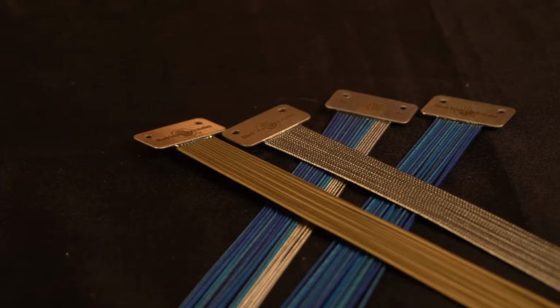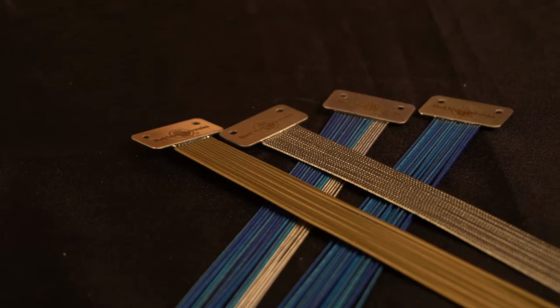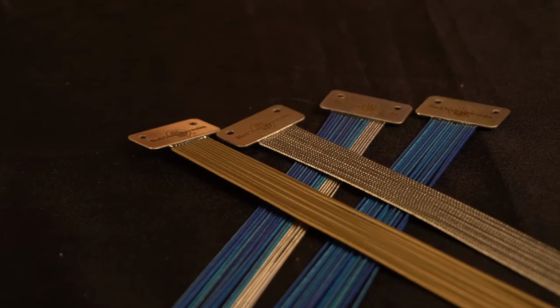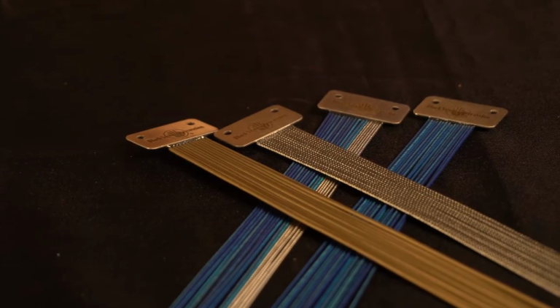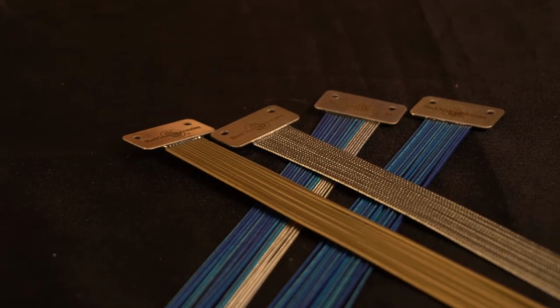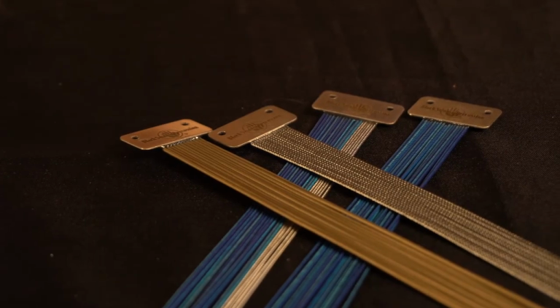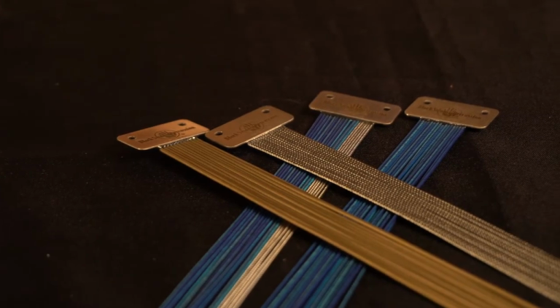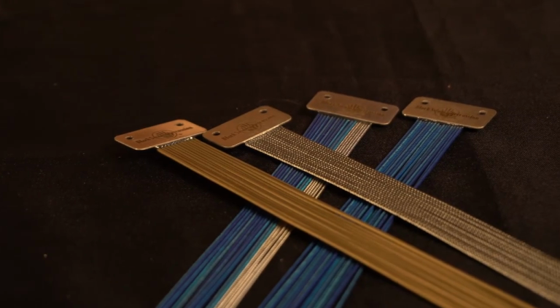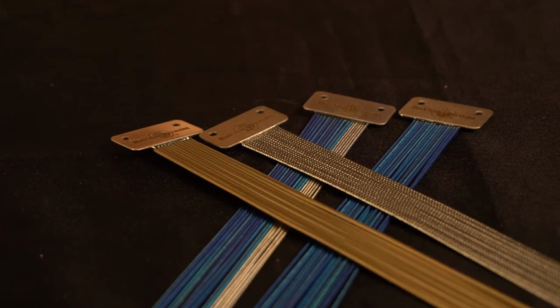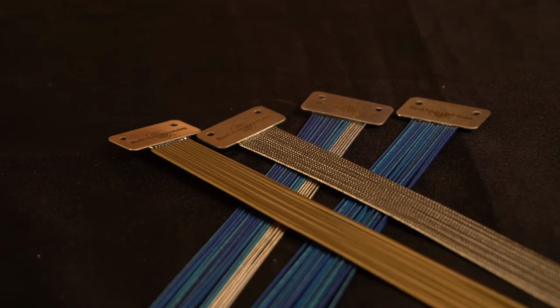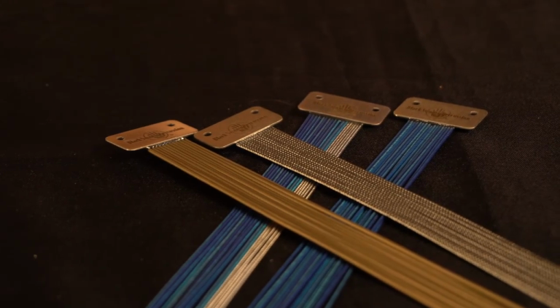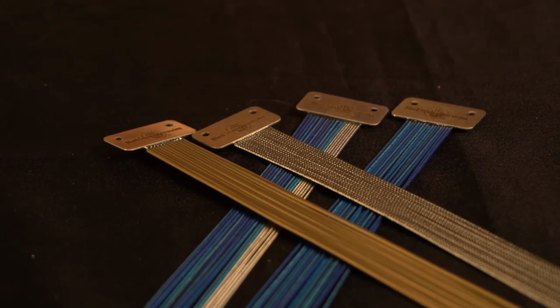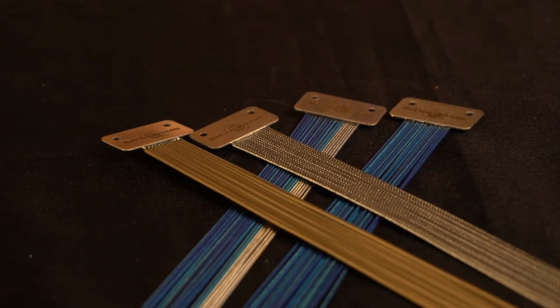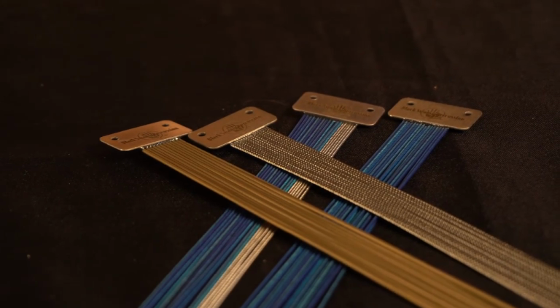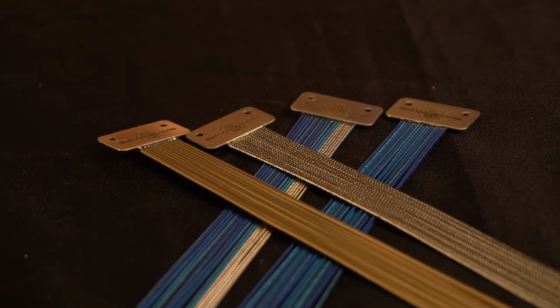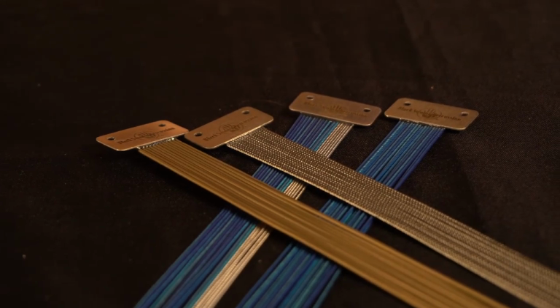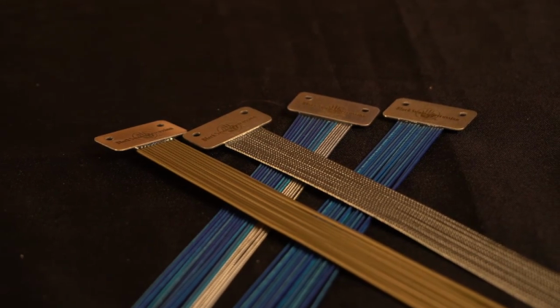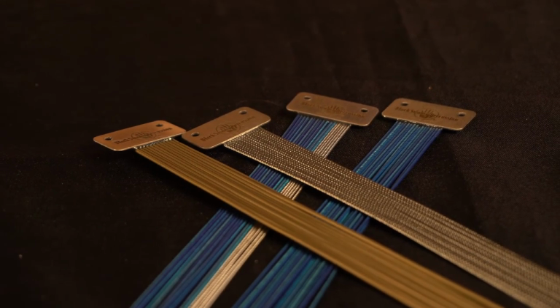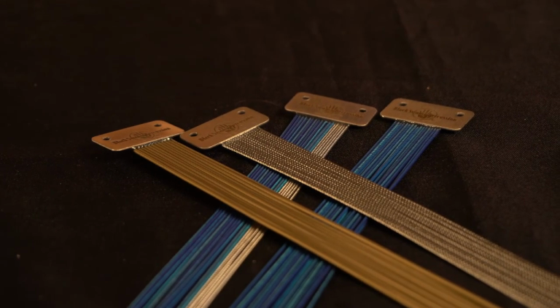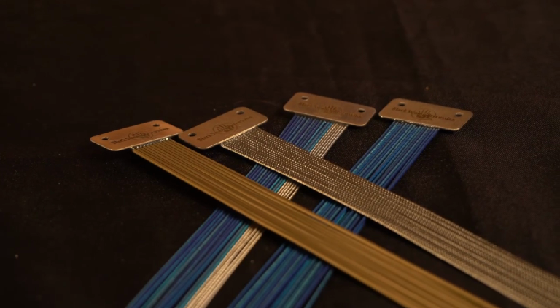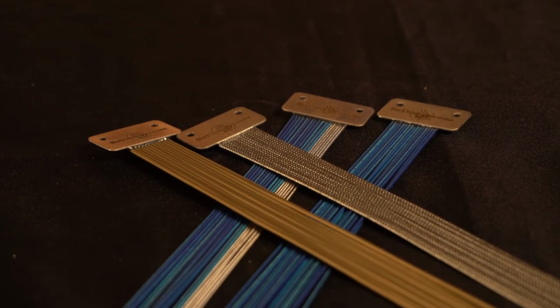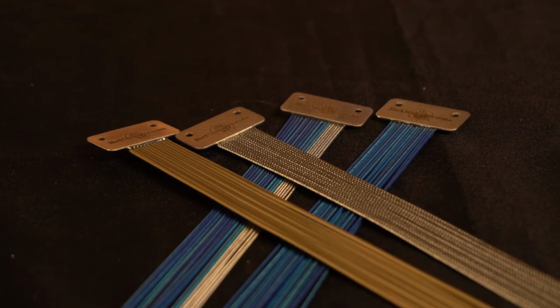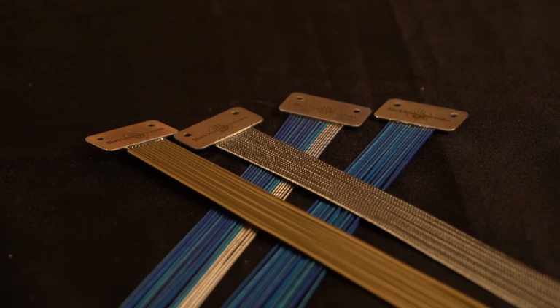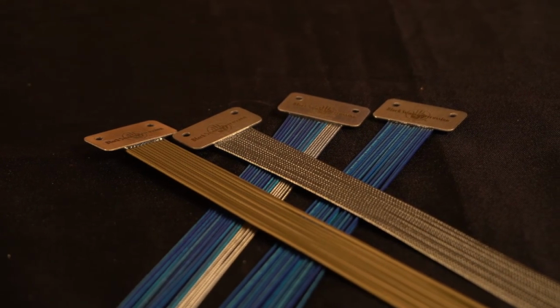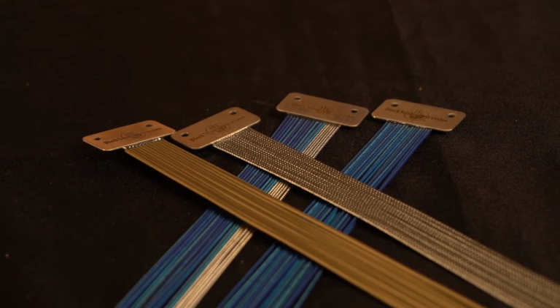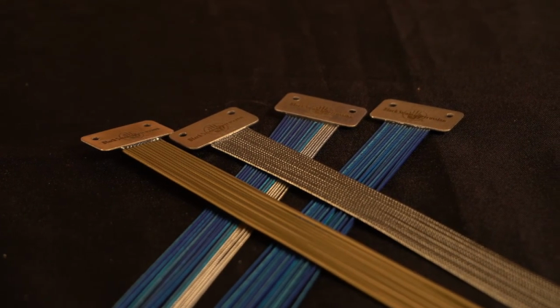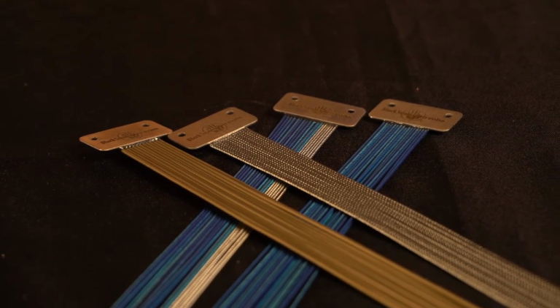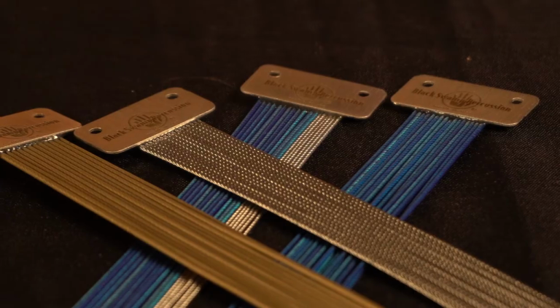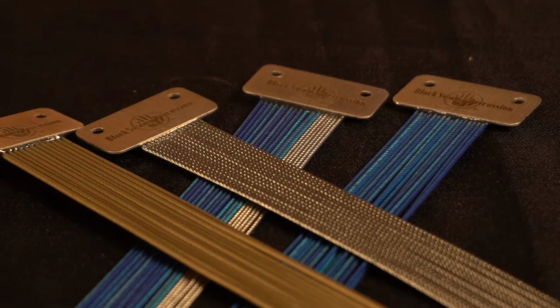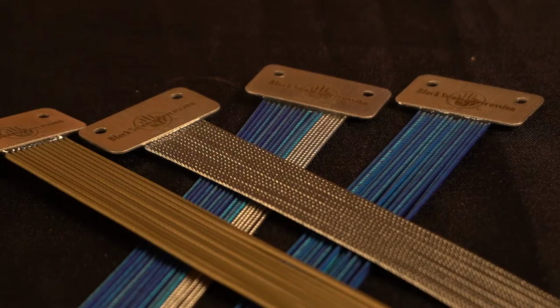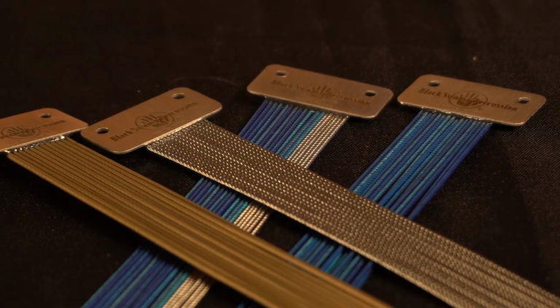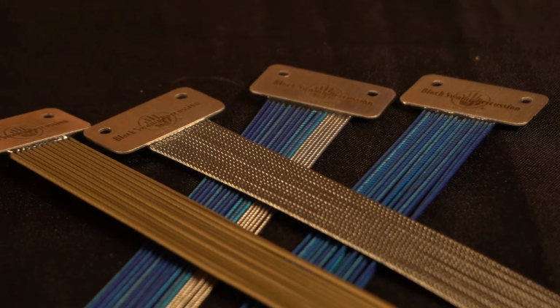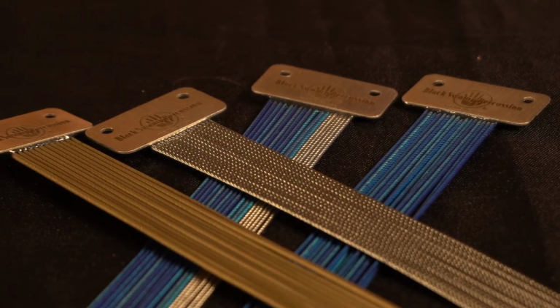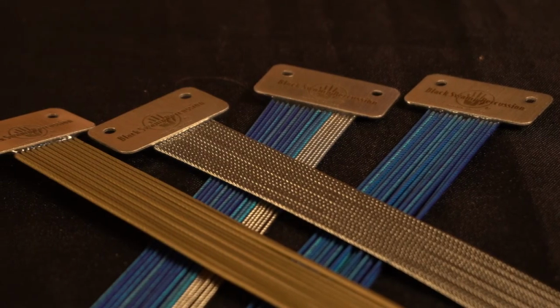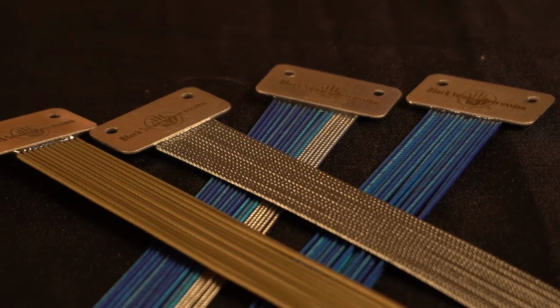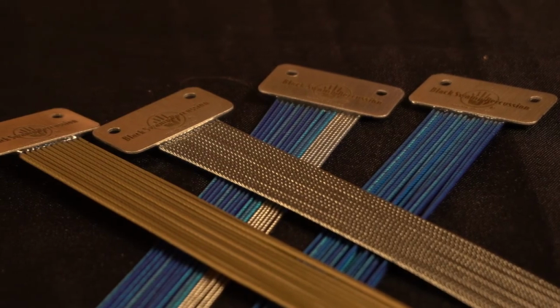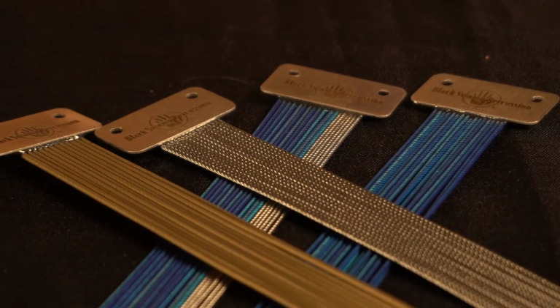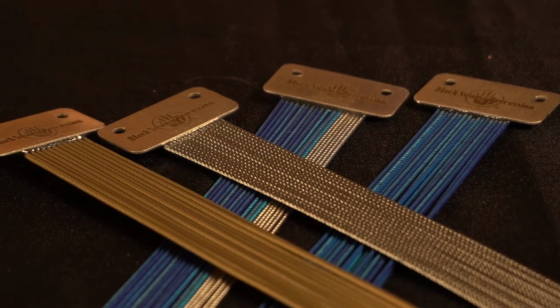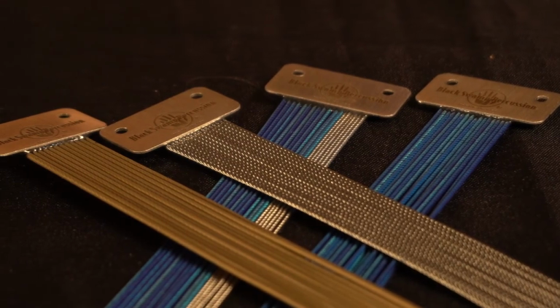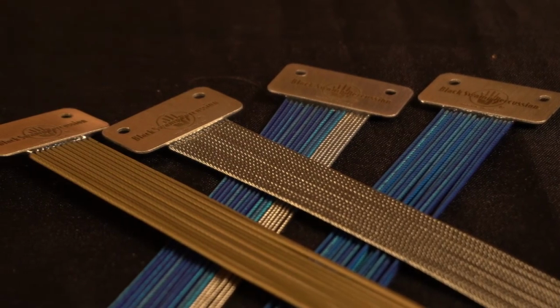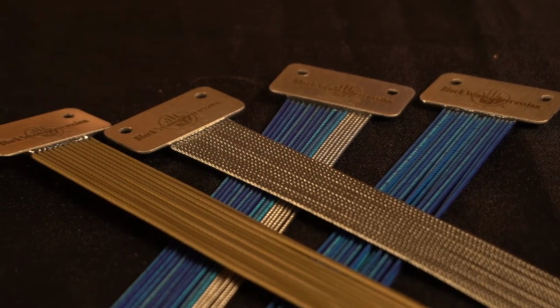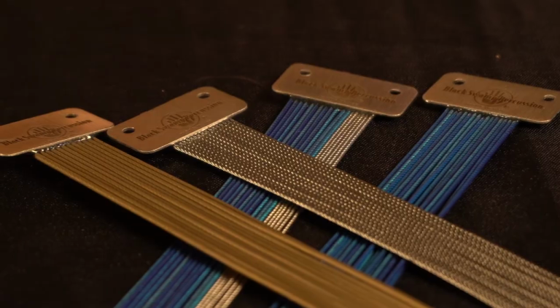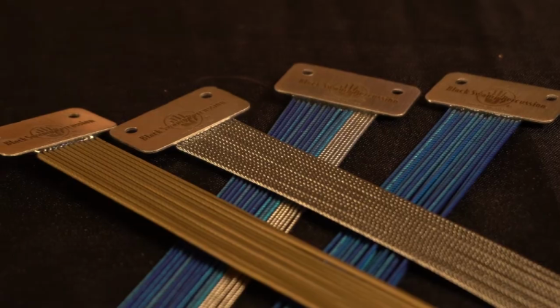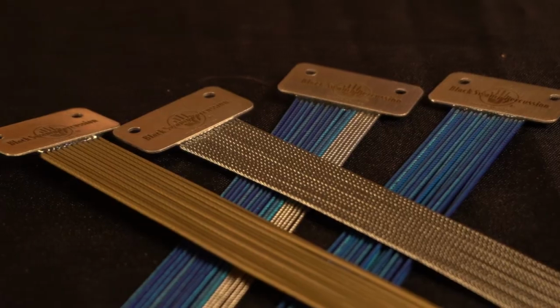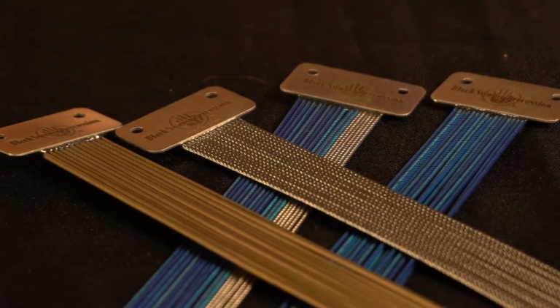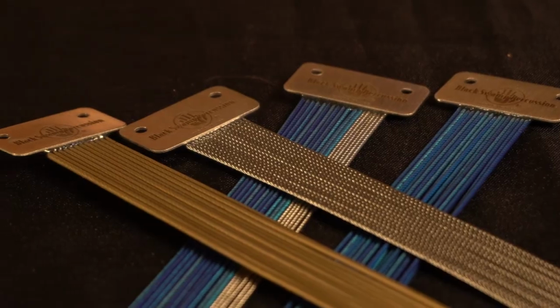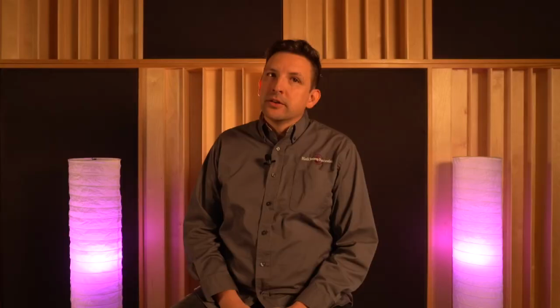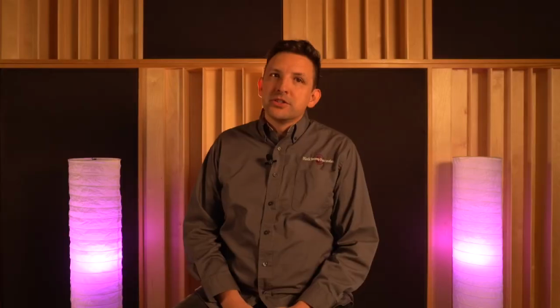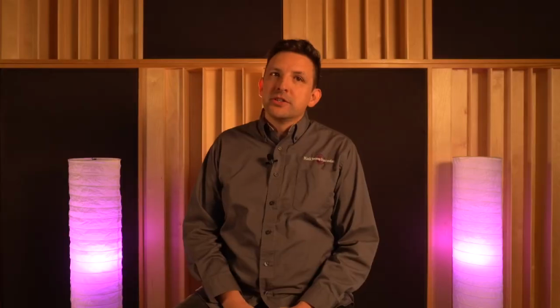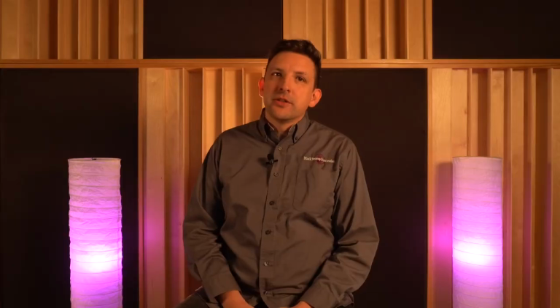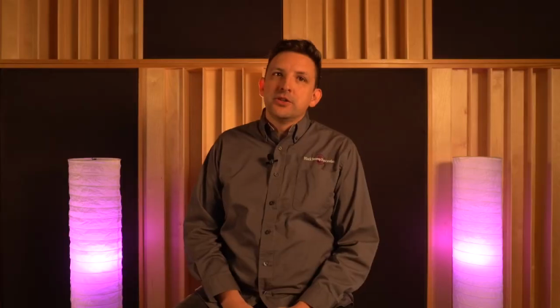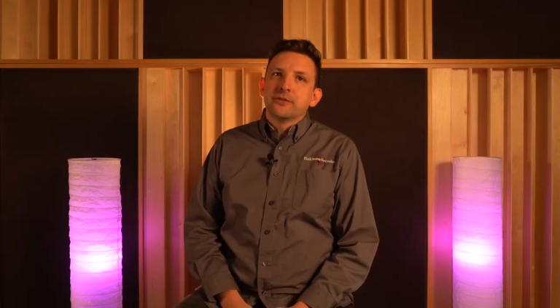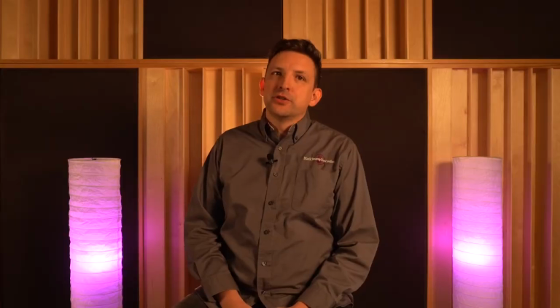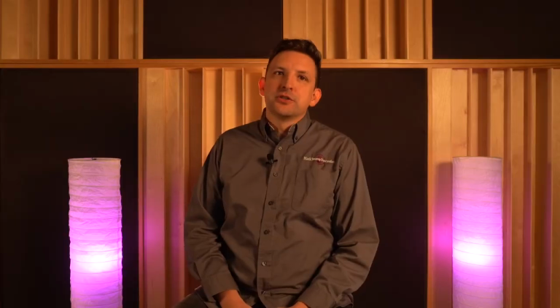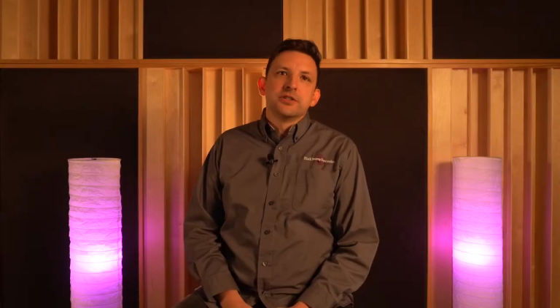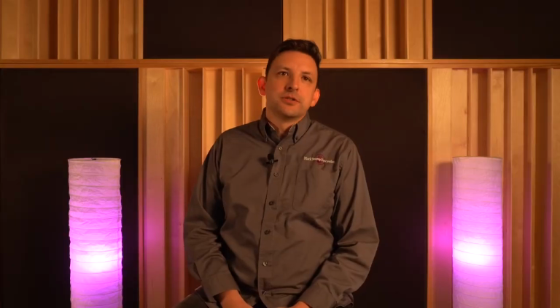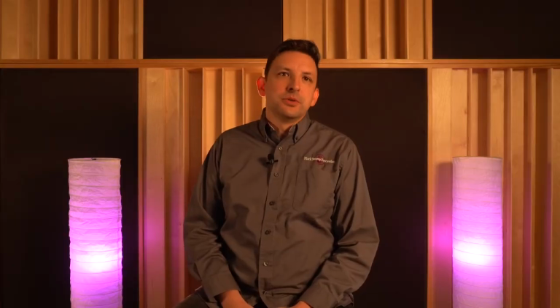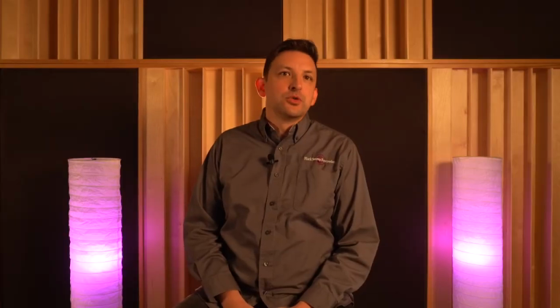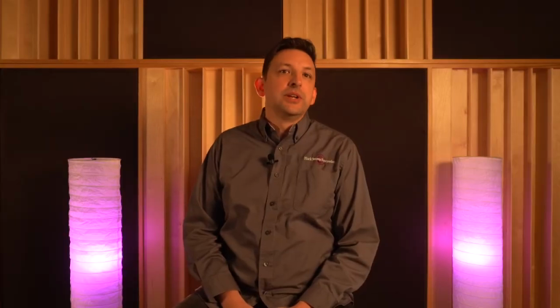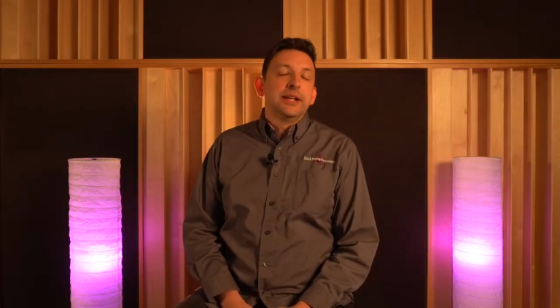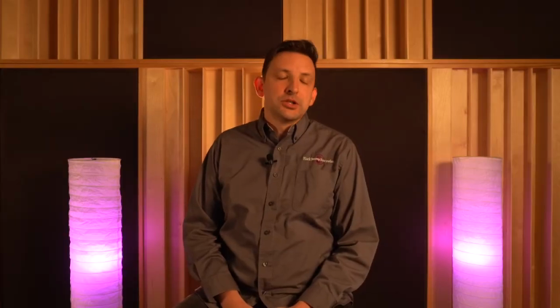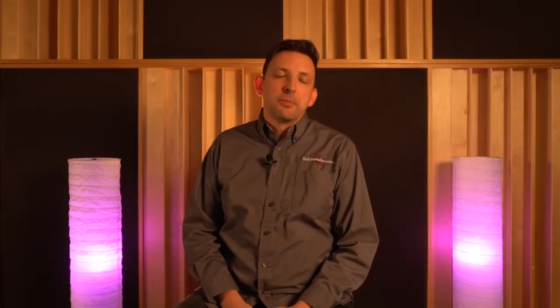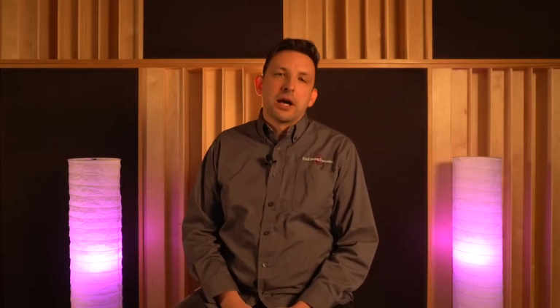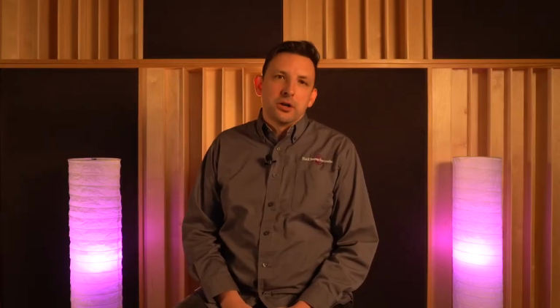Installing a Black Swamp cable on your drum will make for a warmer tone character and decrease sympathetic buzz. Listen to the differences between each model.